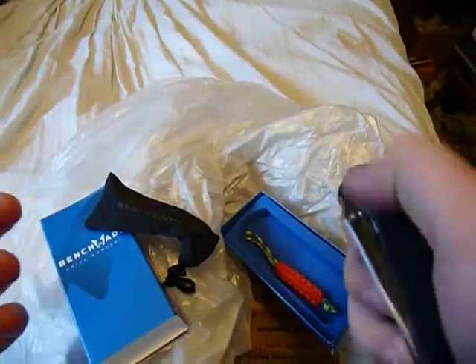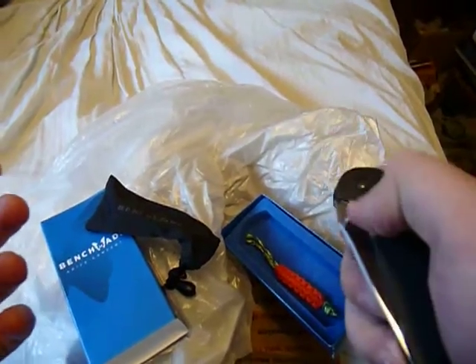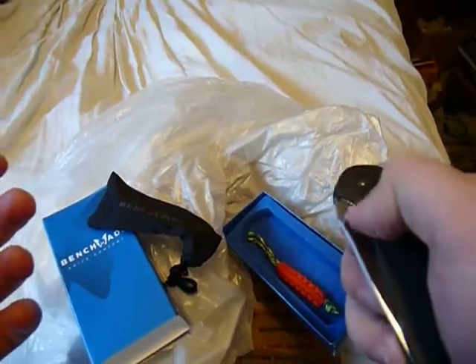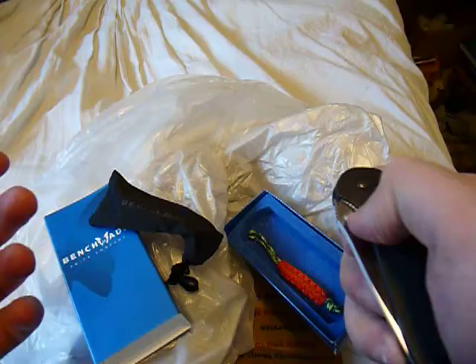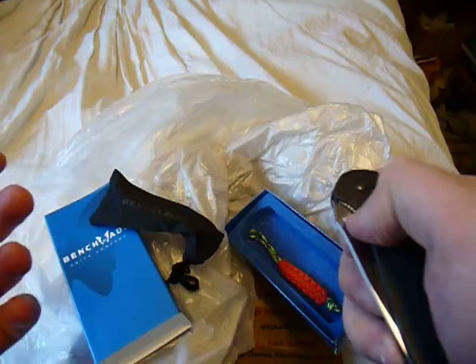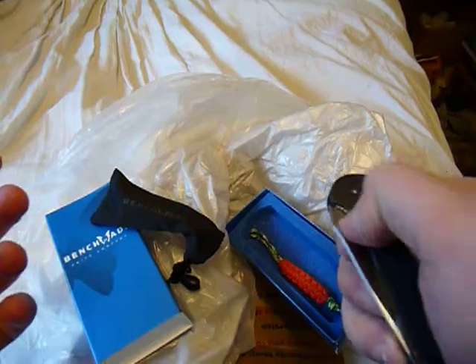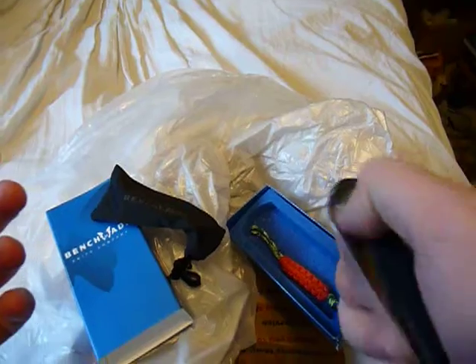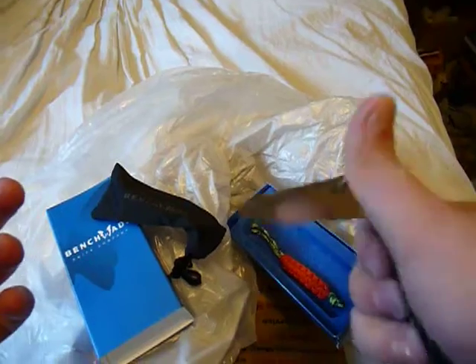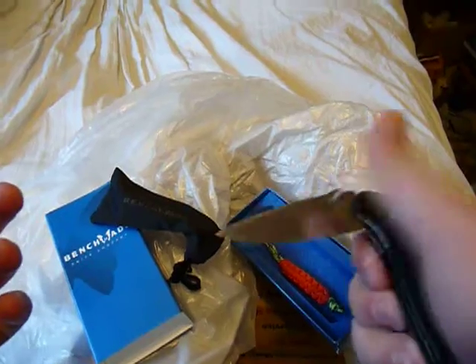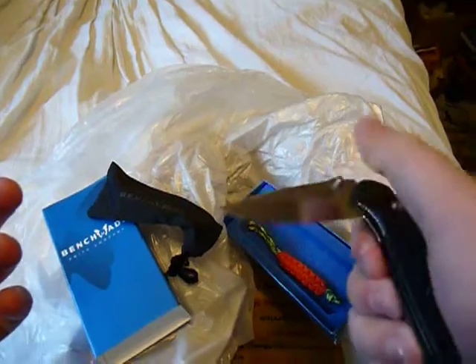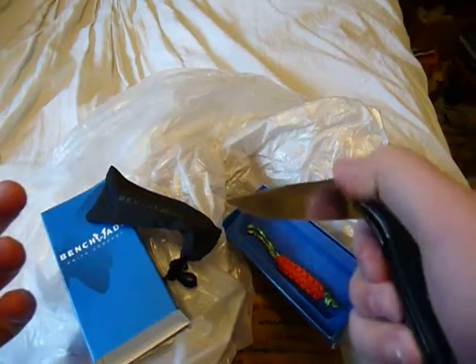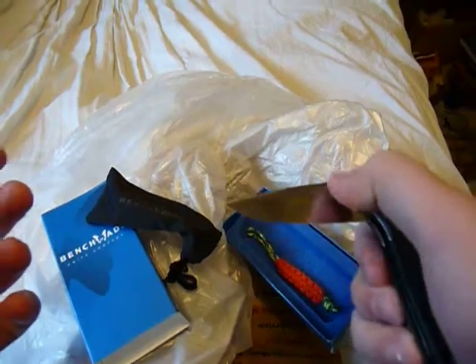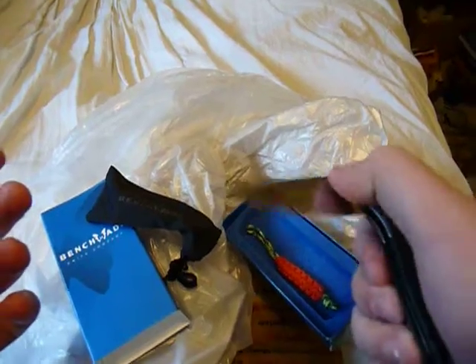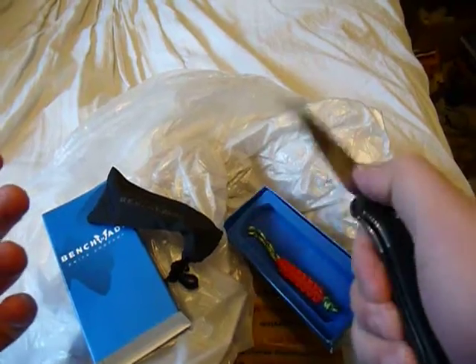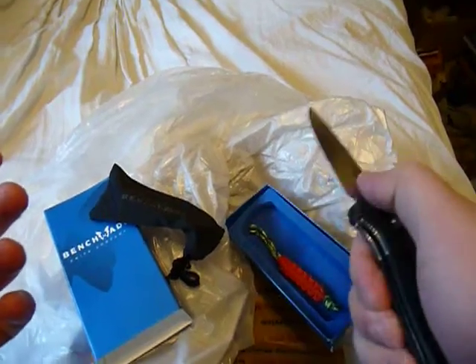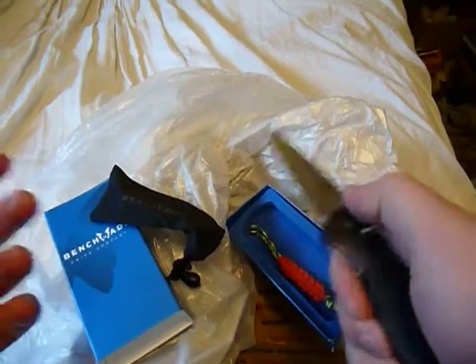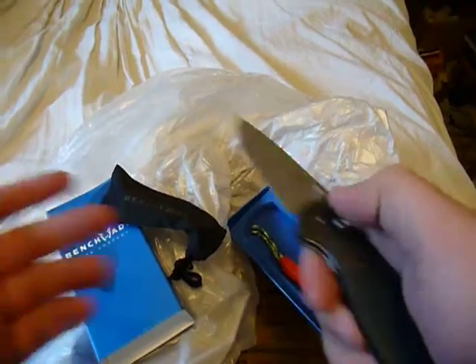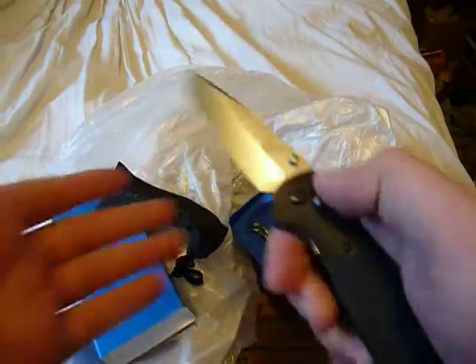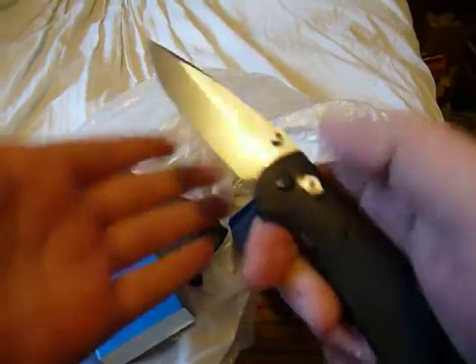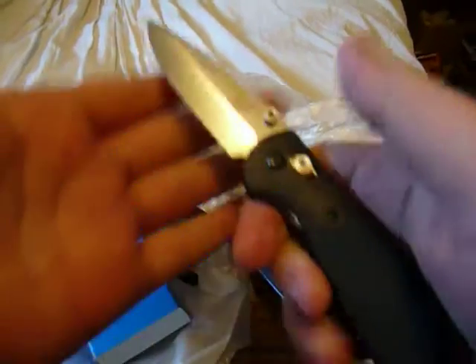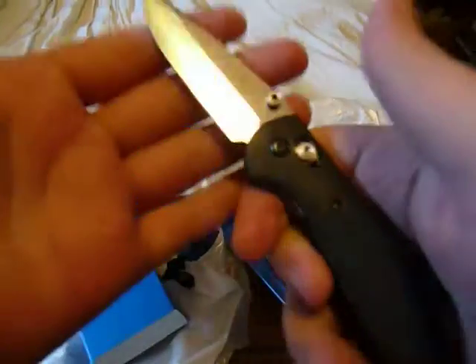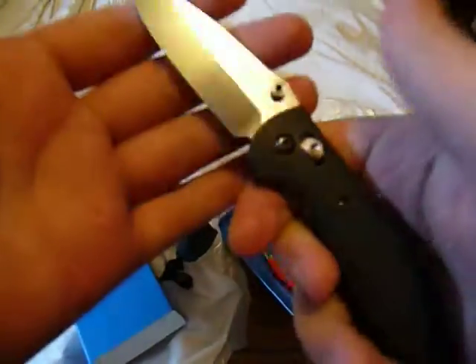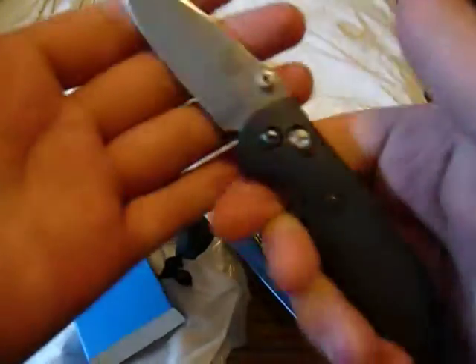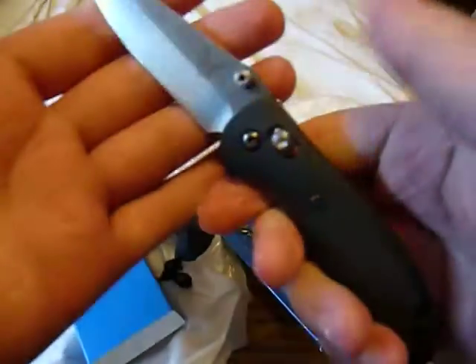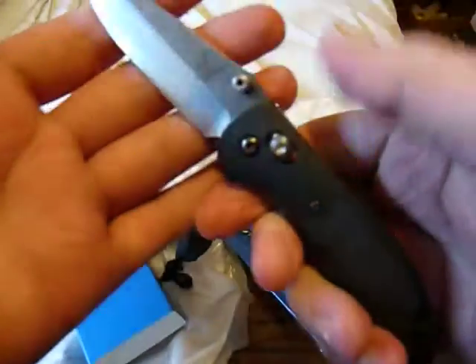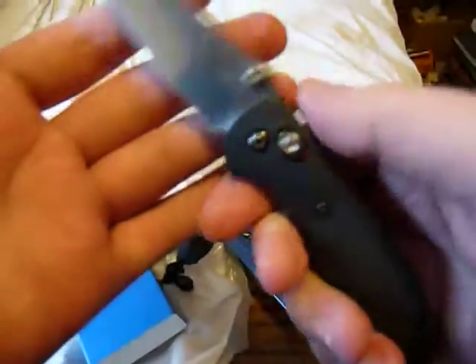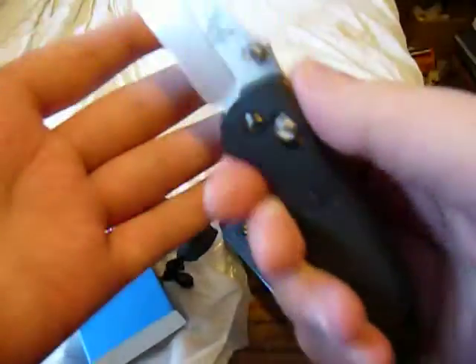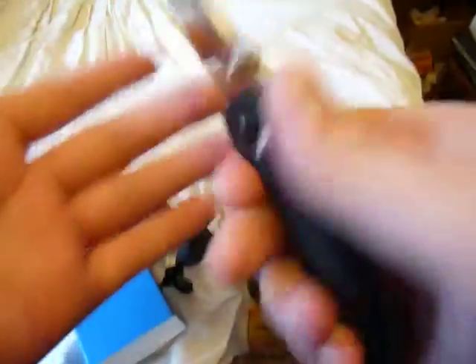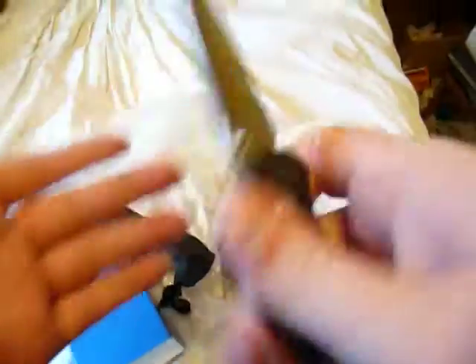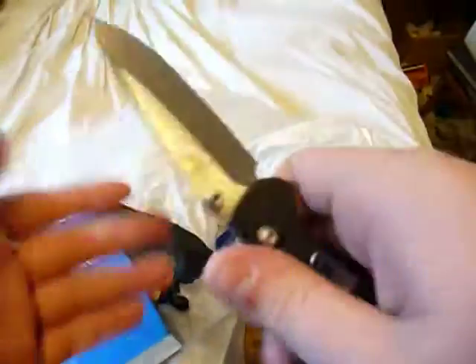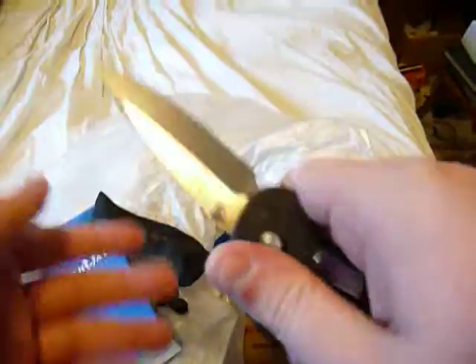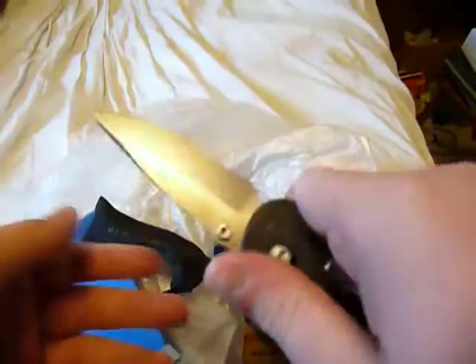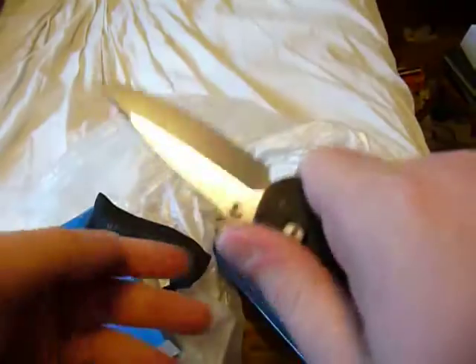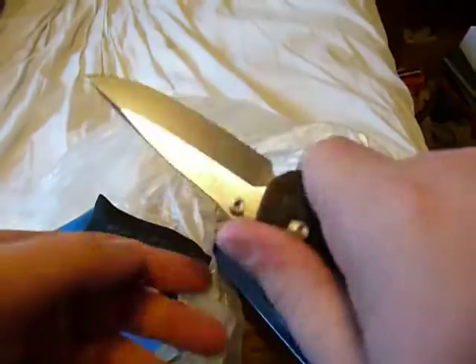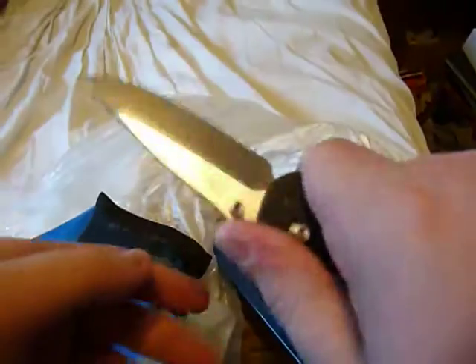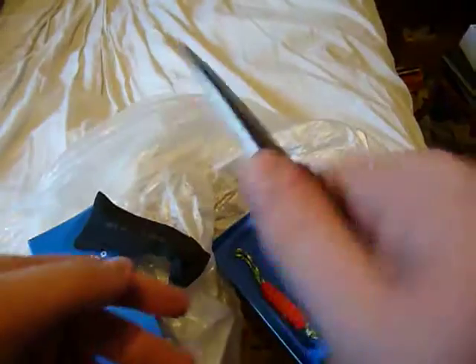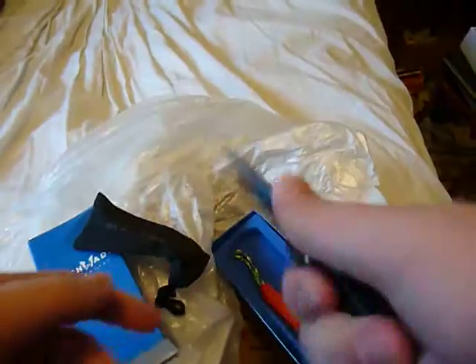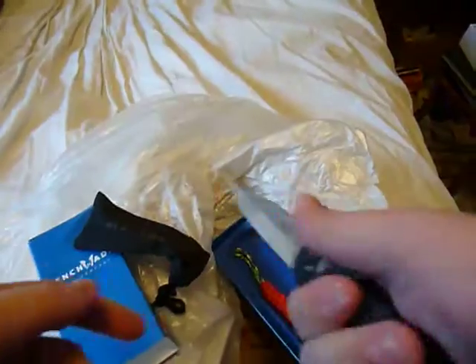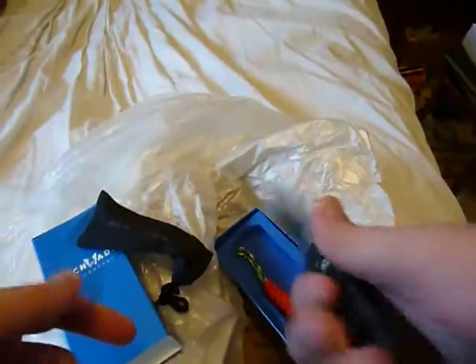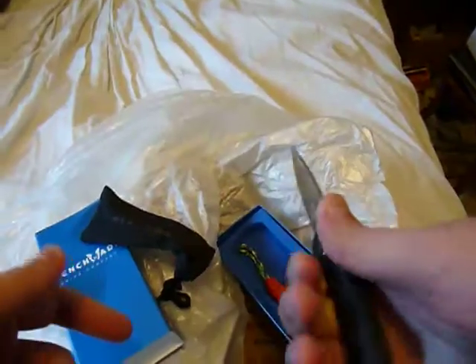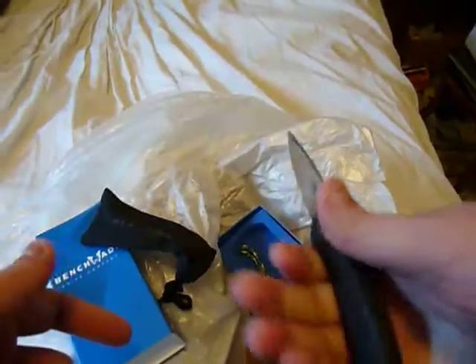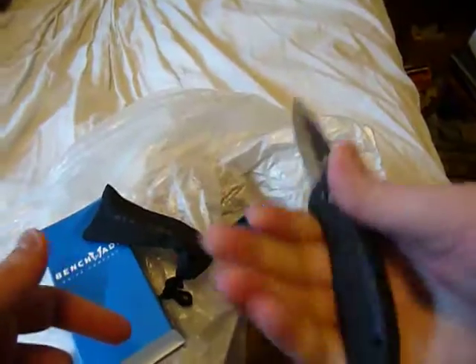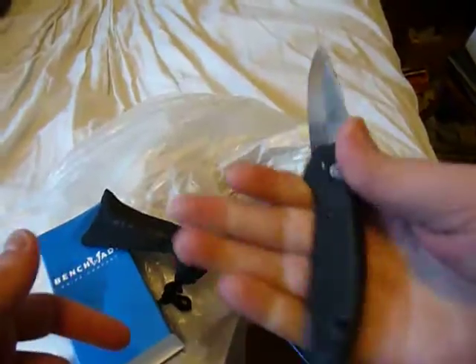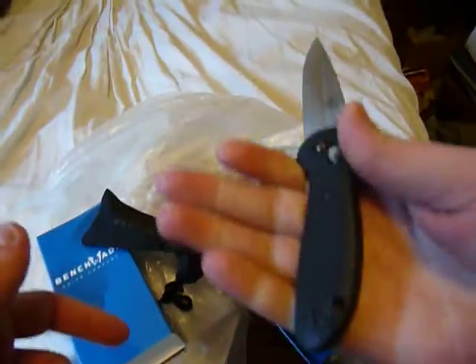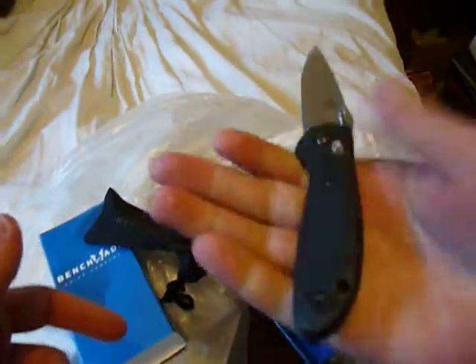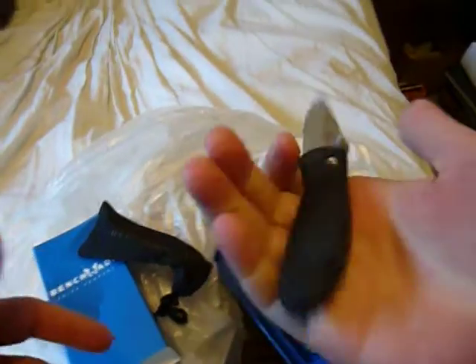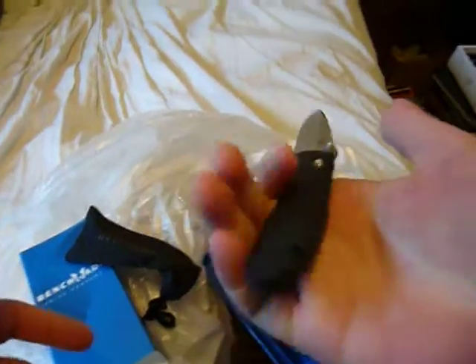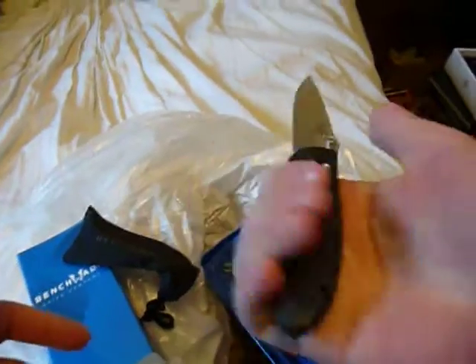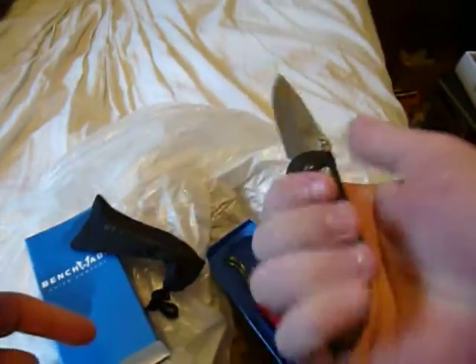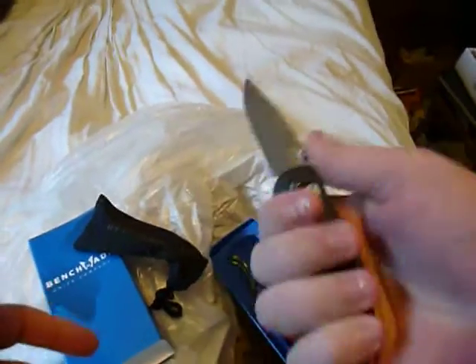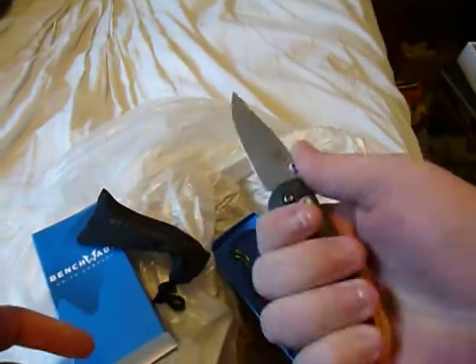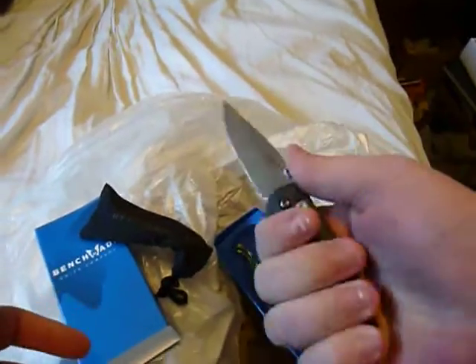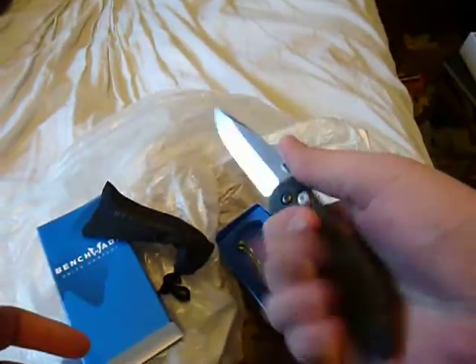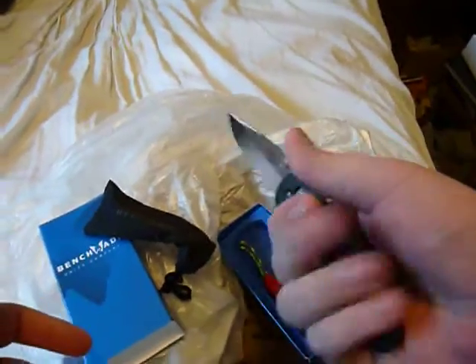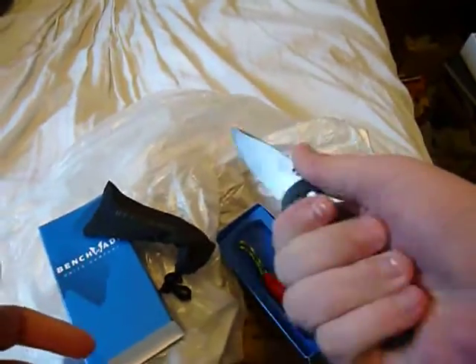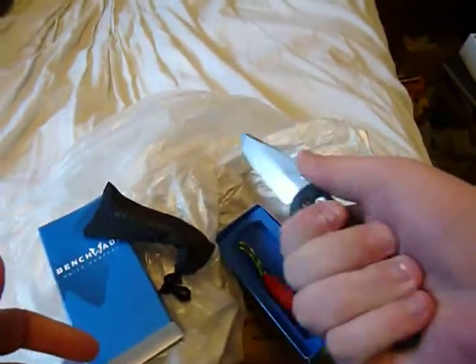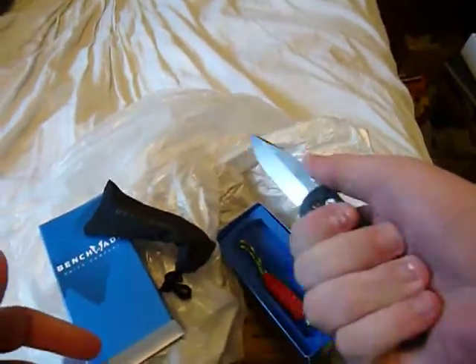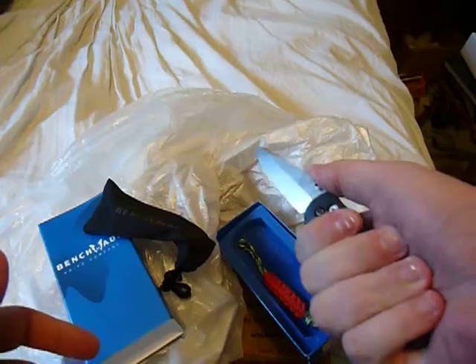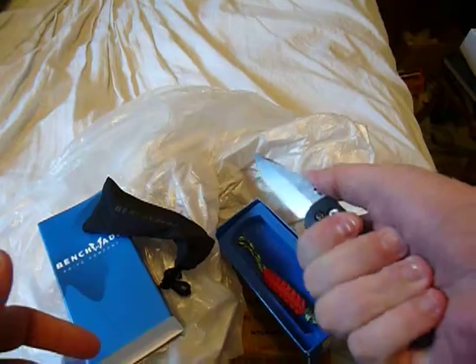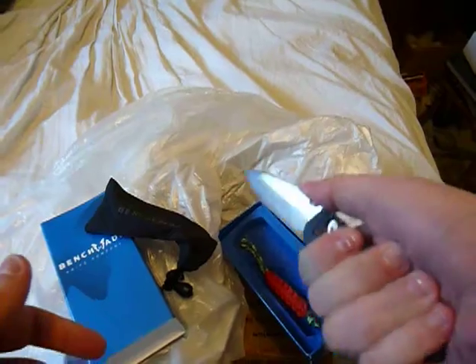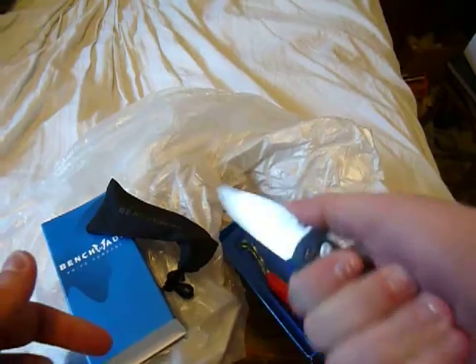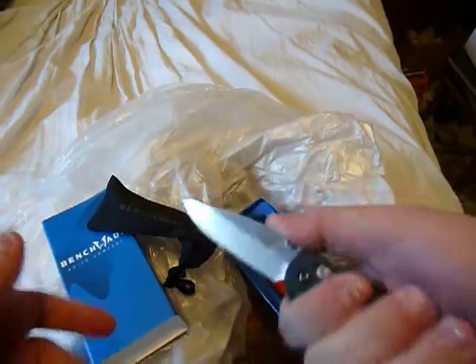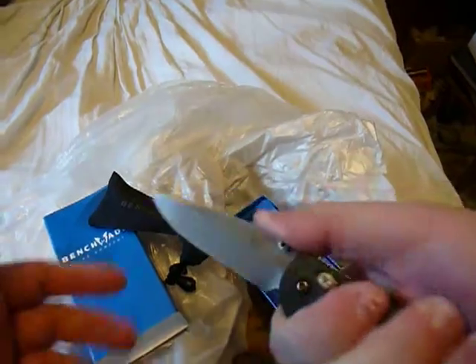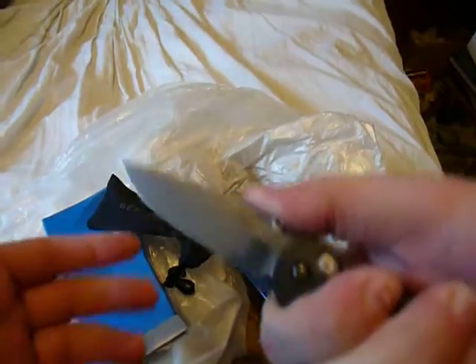I haven't had an axis lock in forever. I can get all four fingers on it. It's kind of comfy.